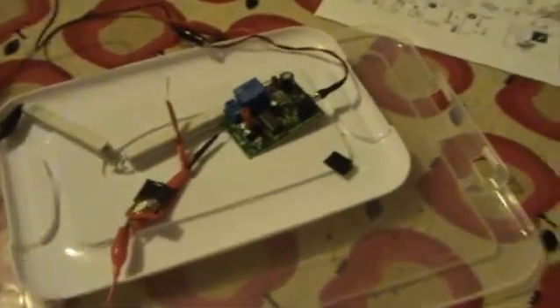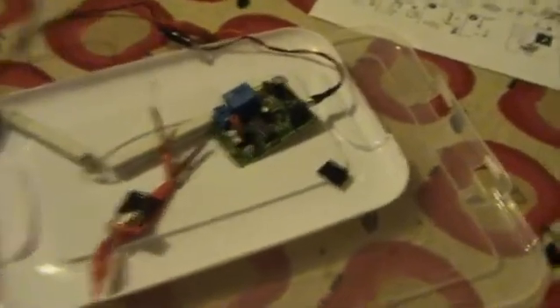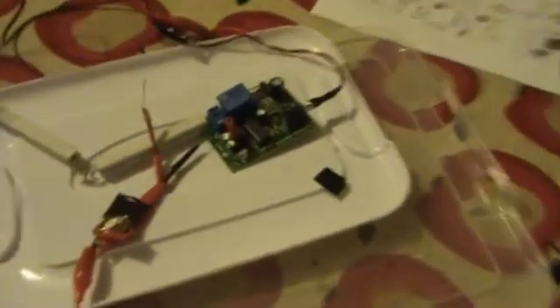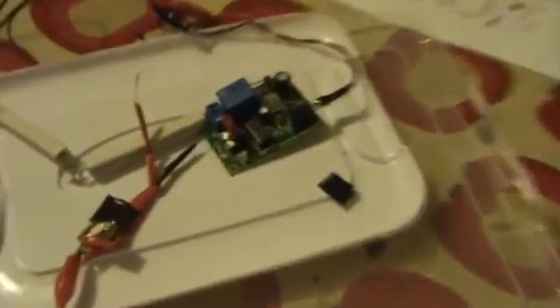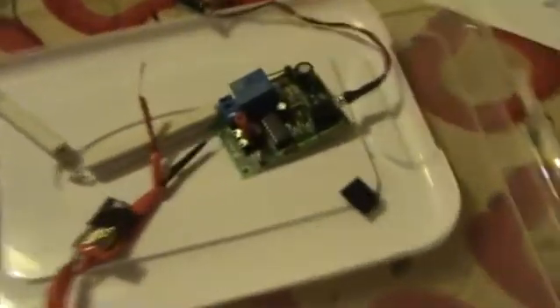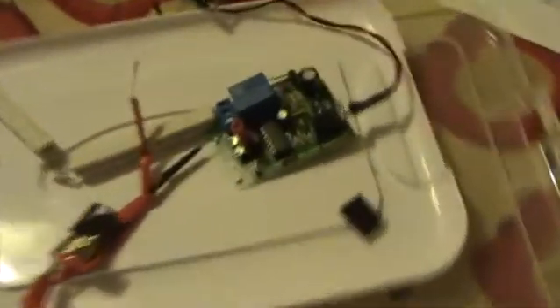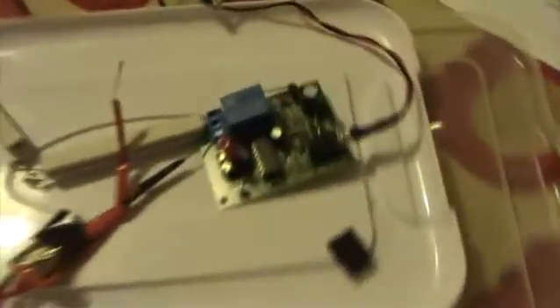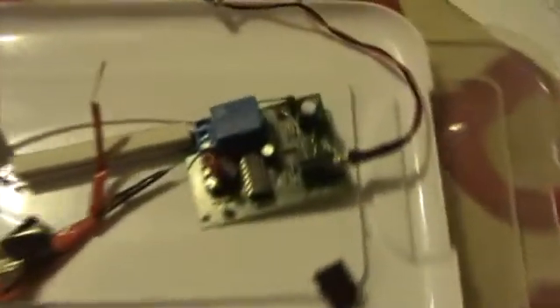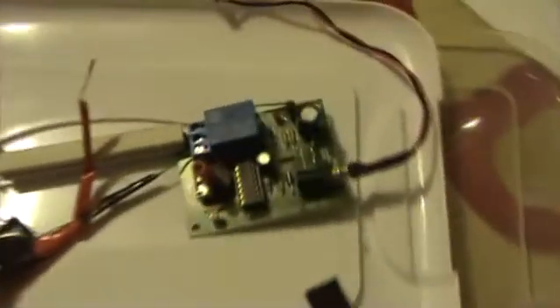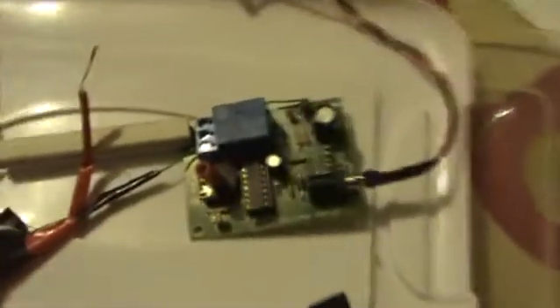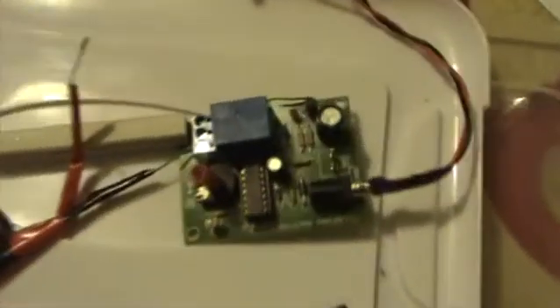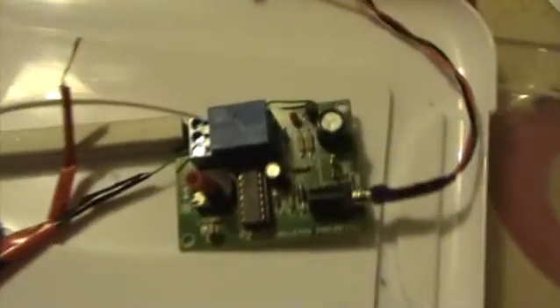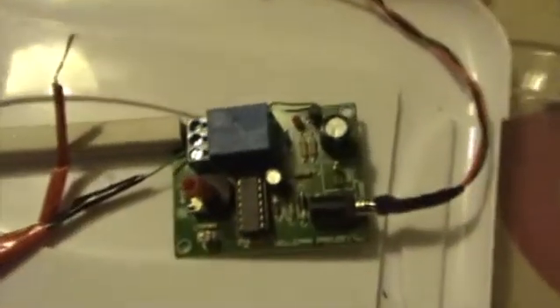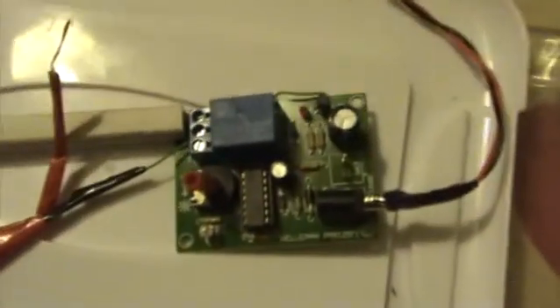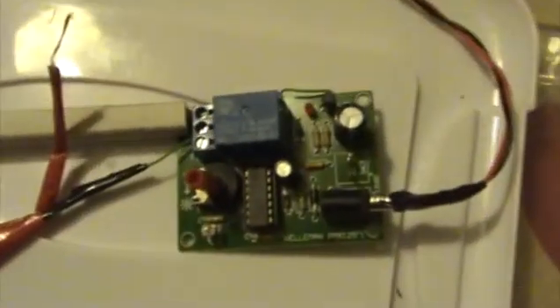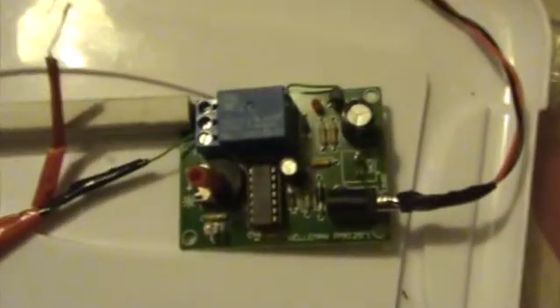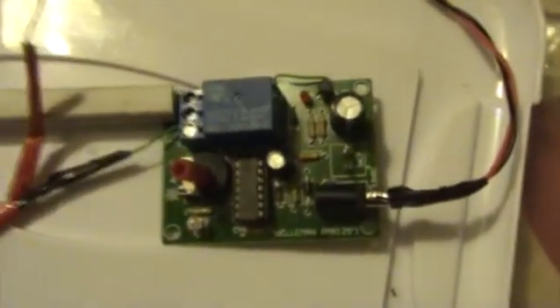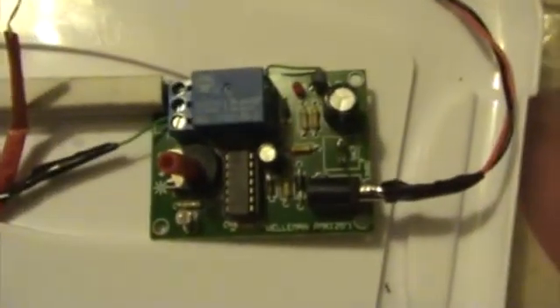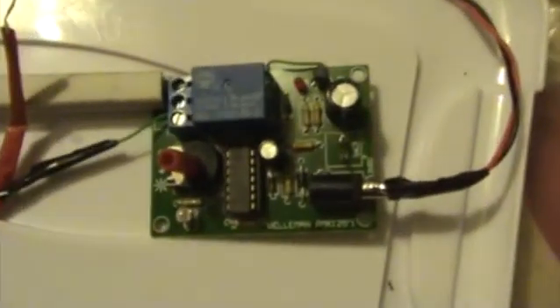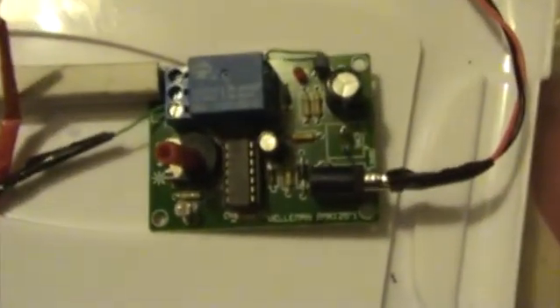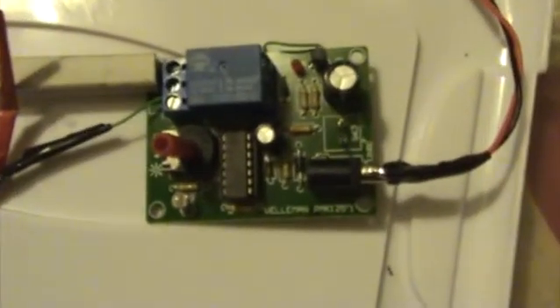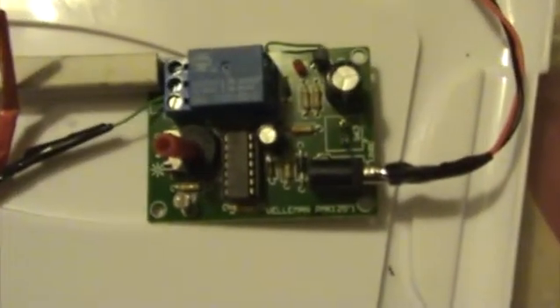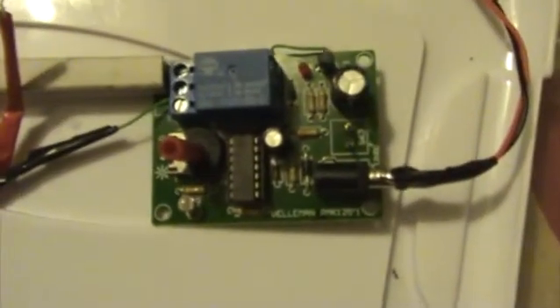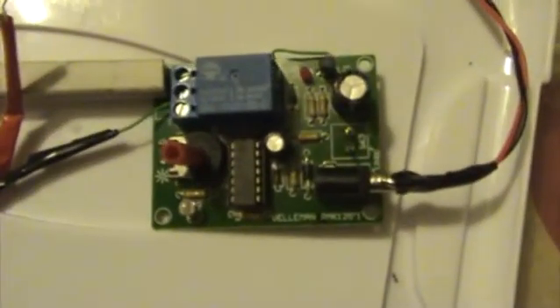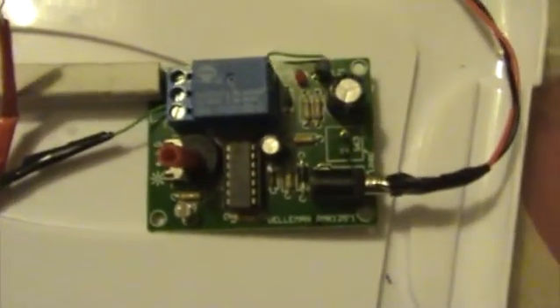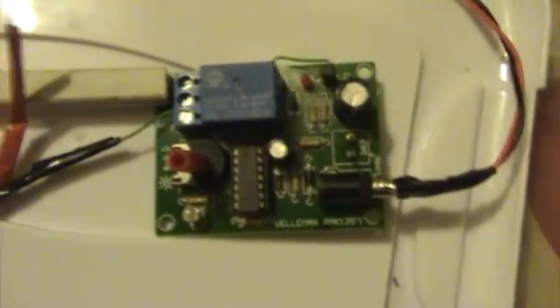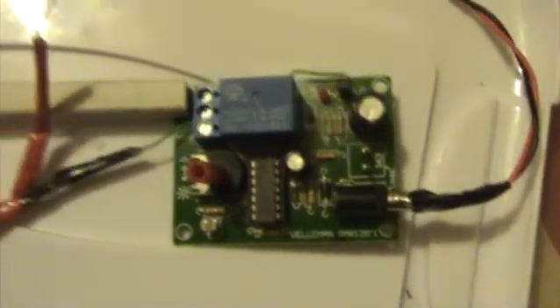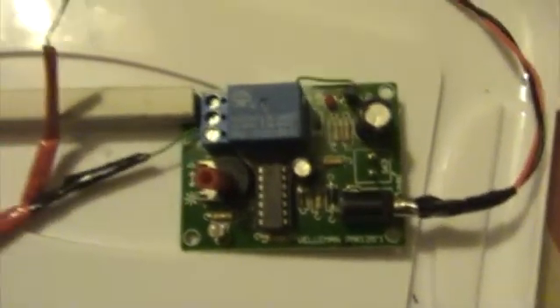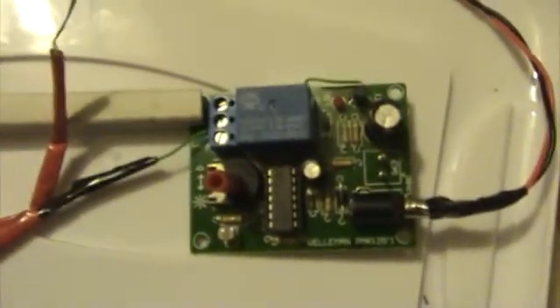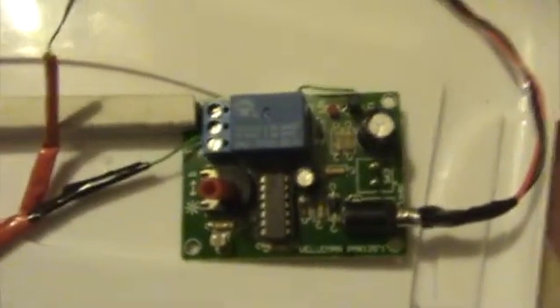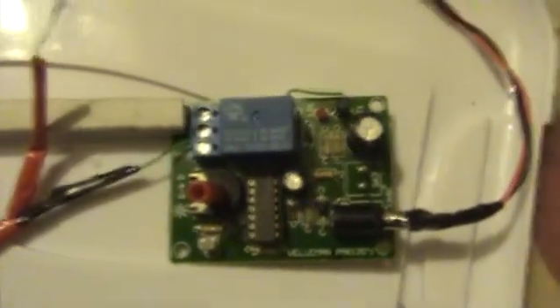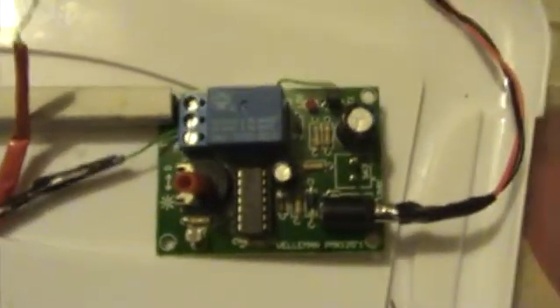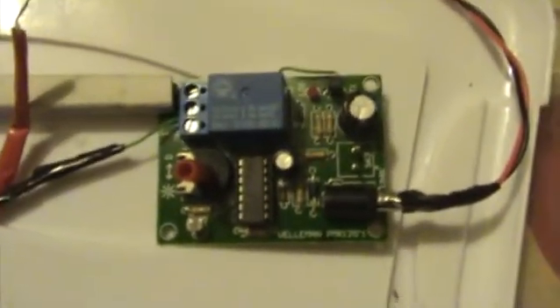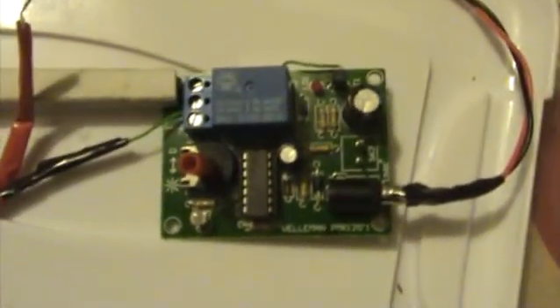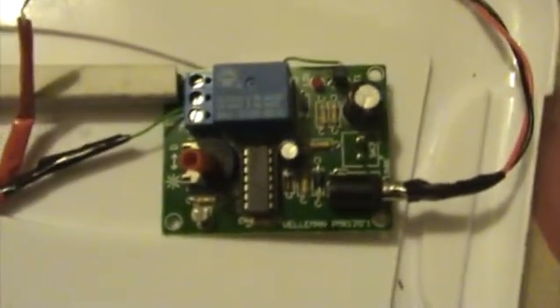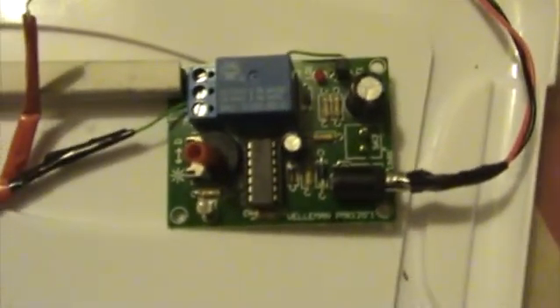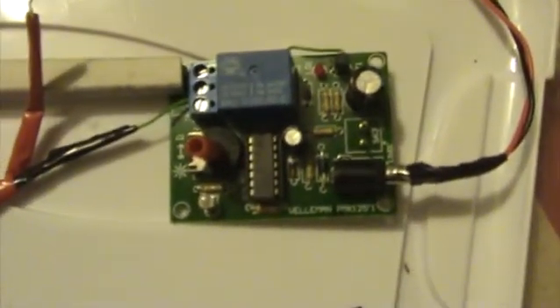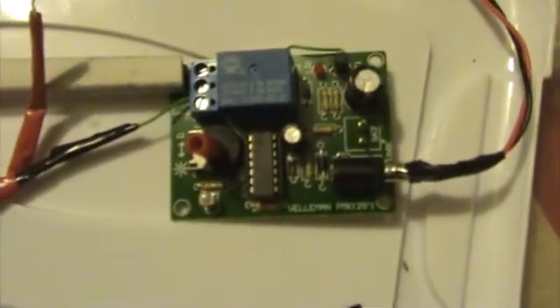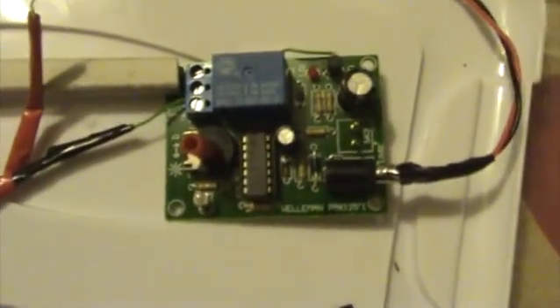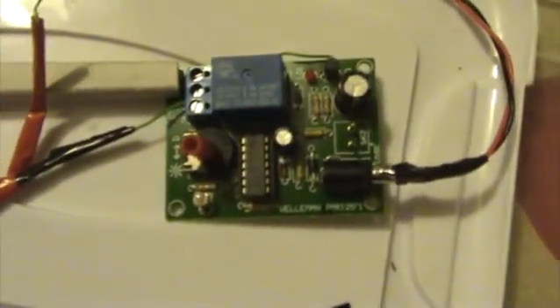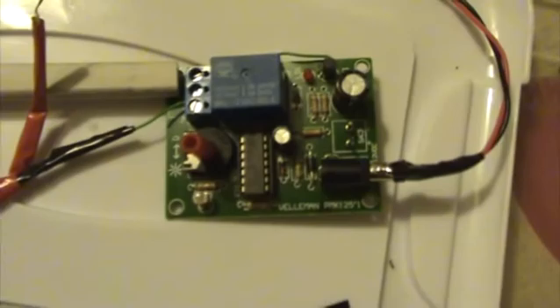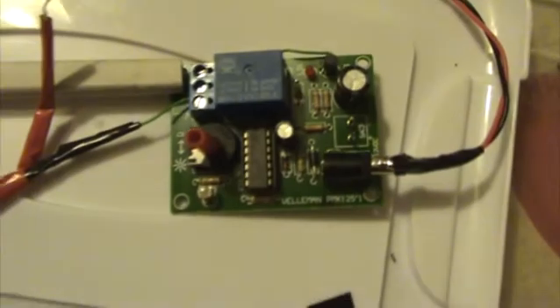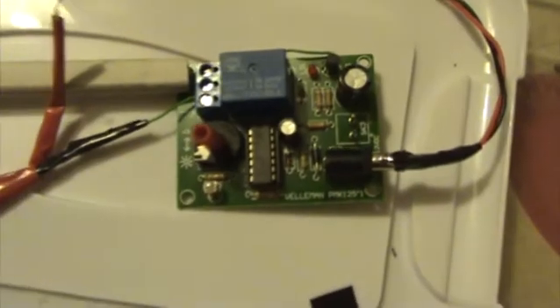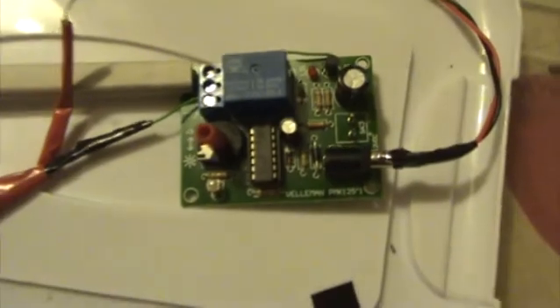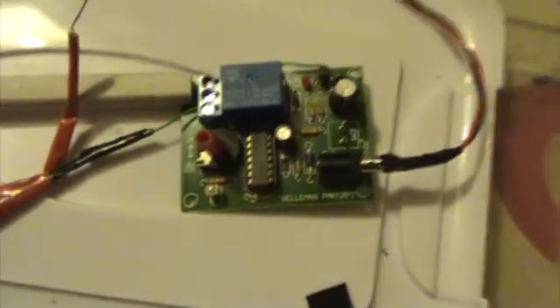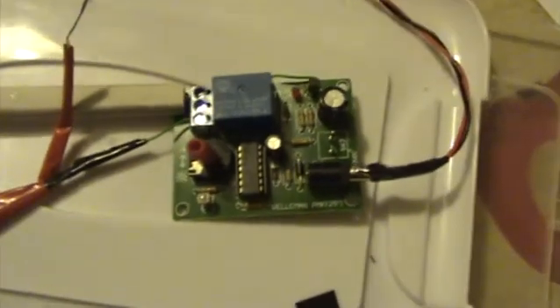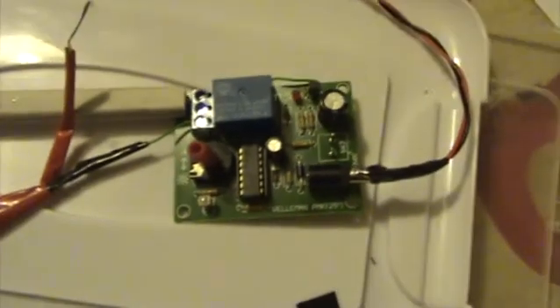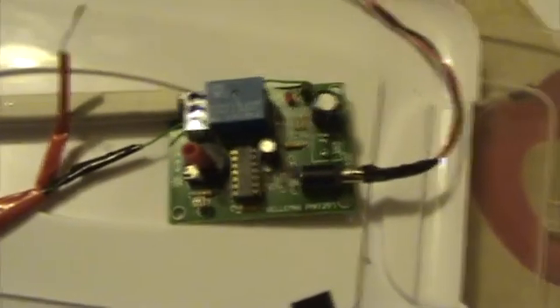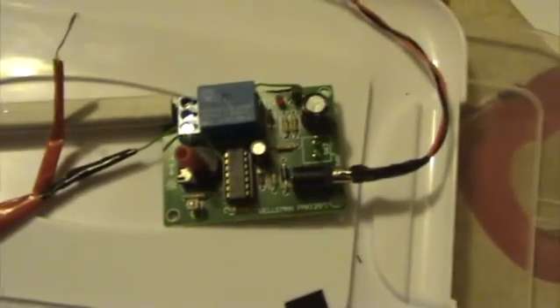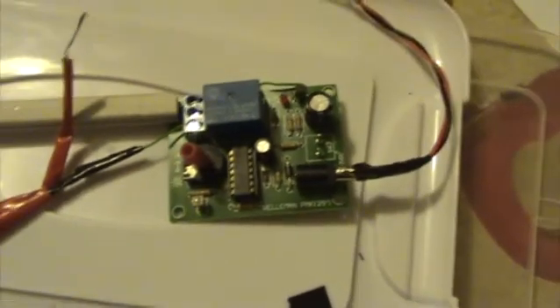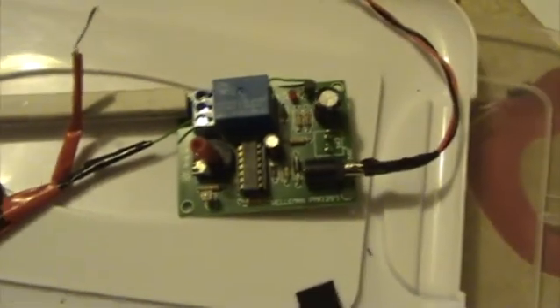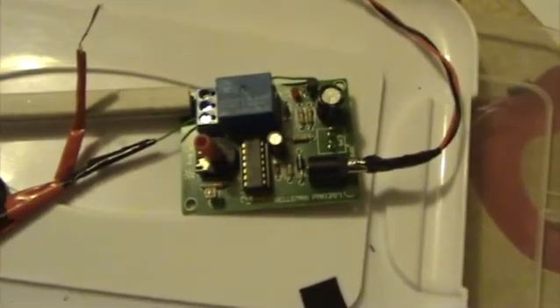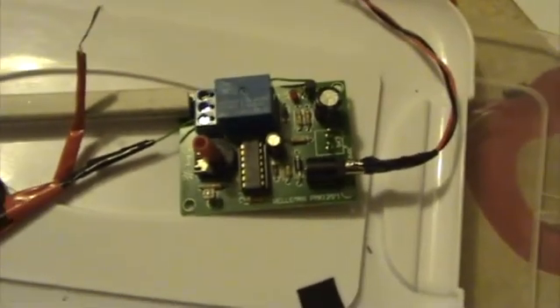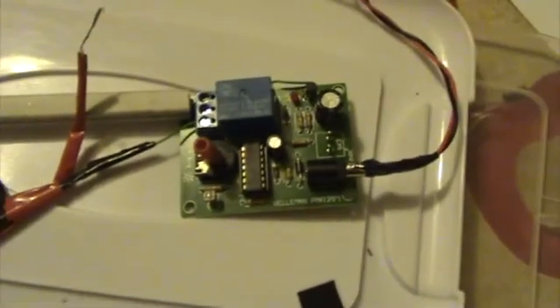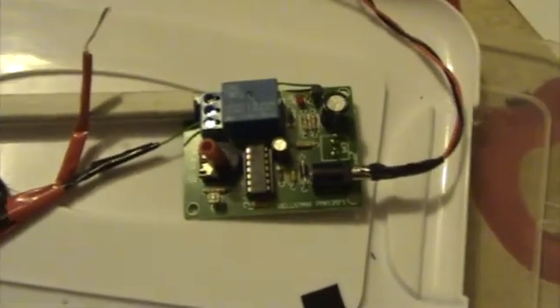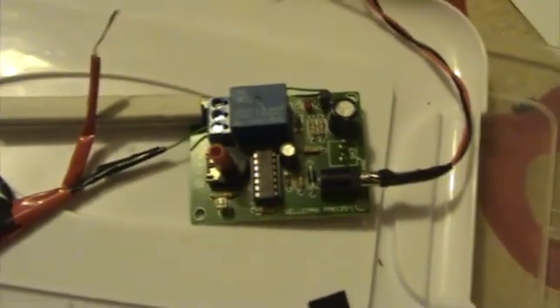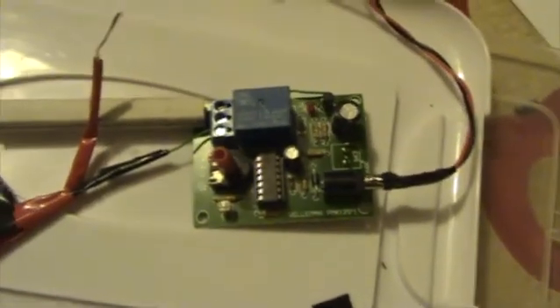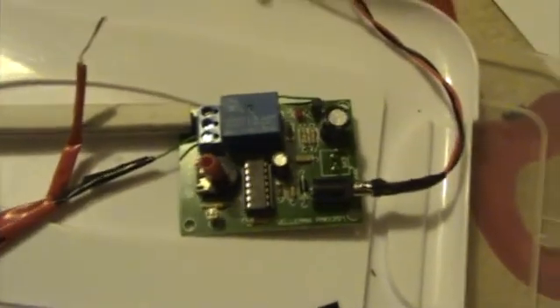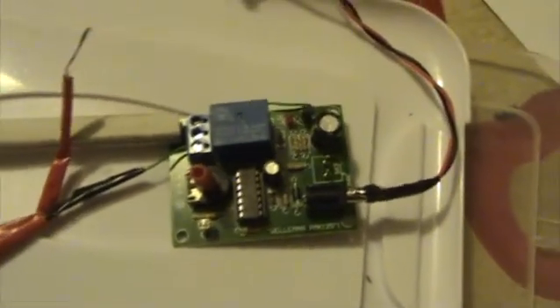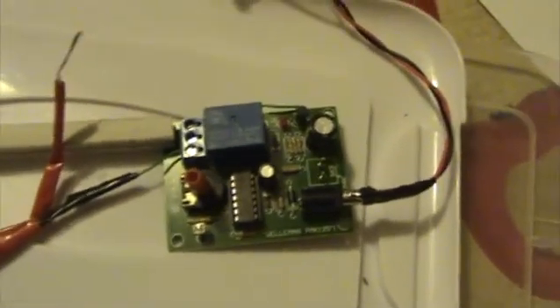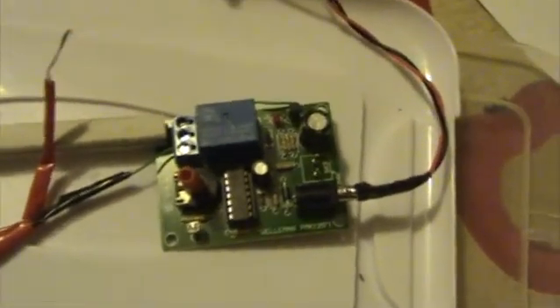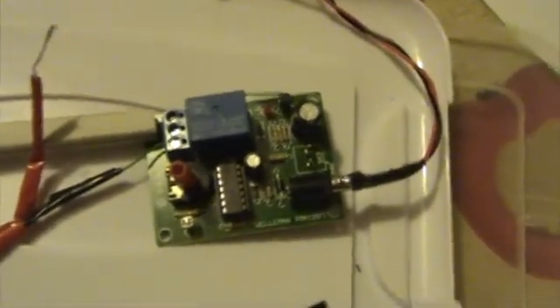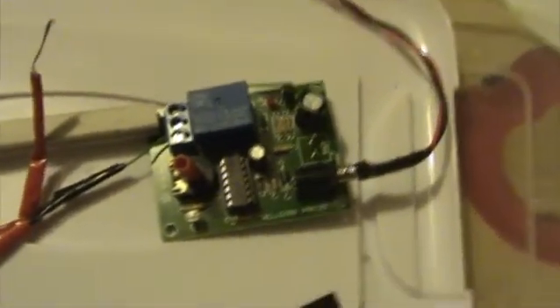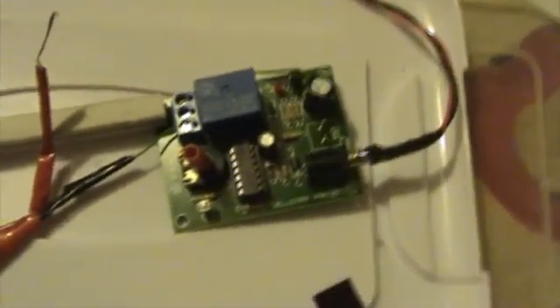So yeah, a little light sensitive circuit from Maplins. It's quite interesting.